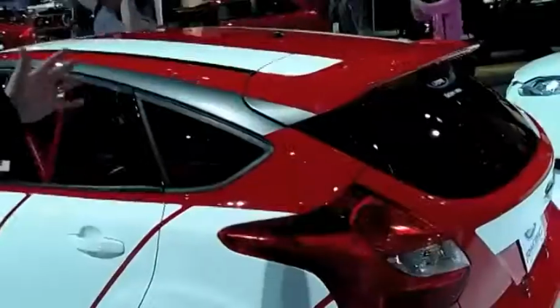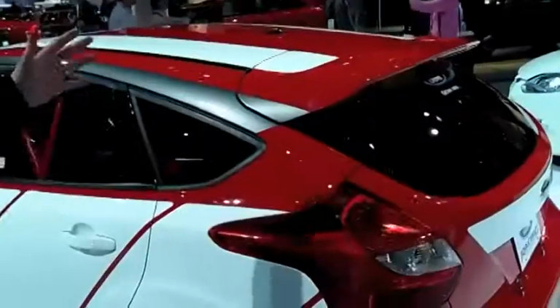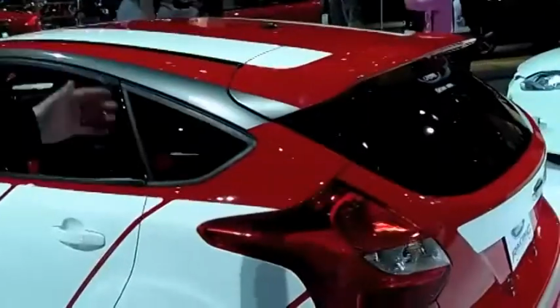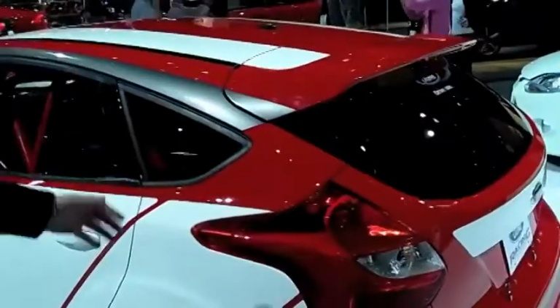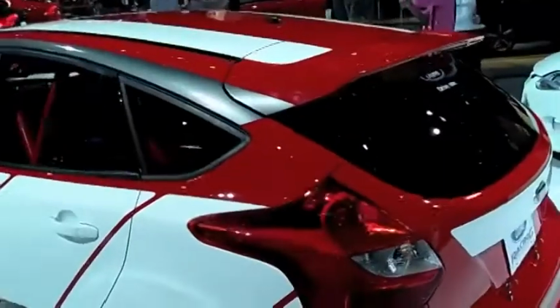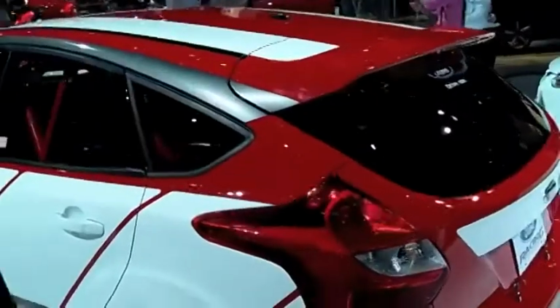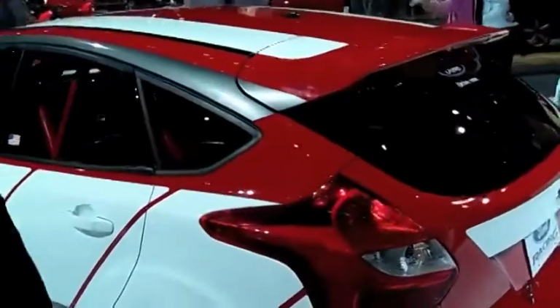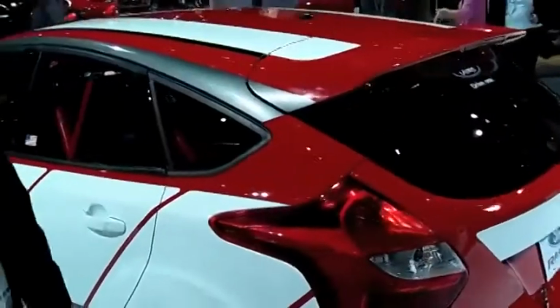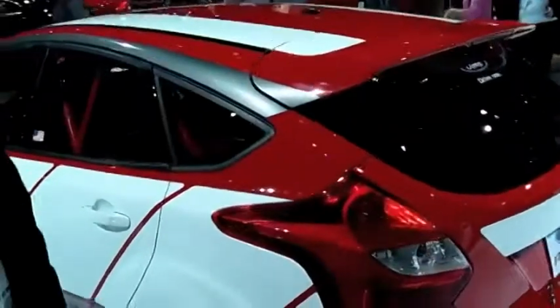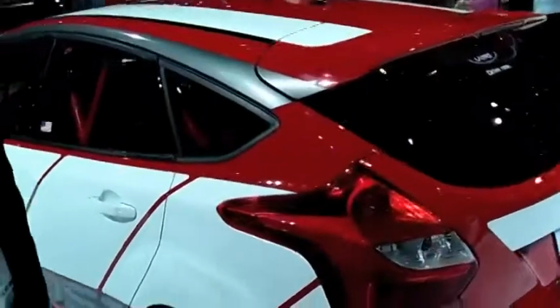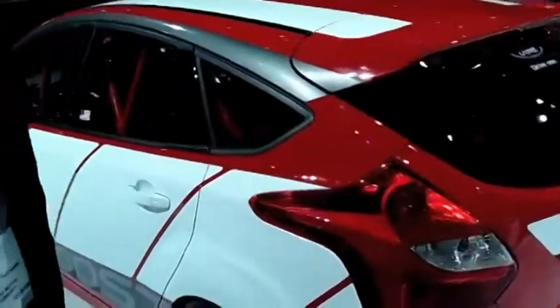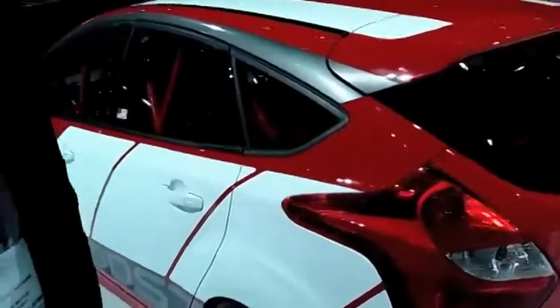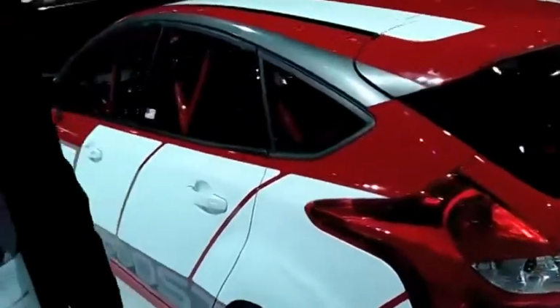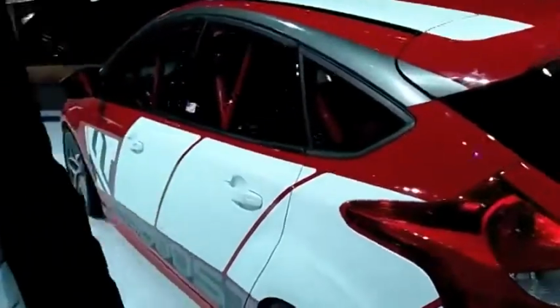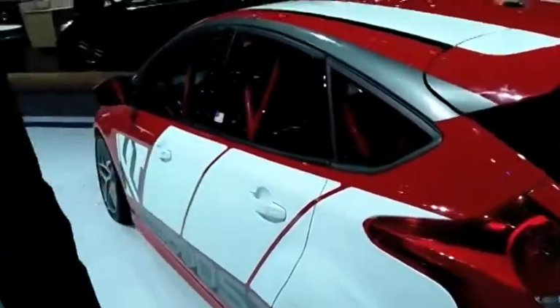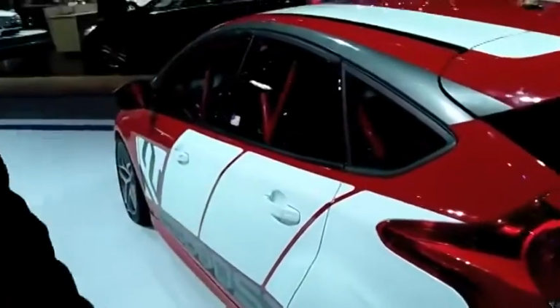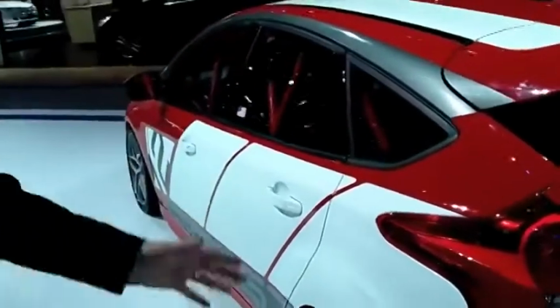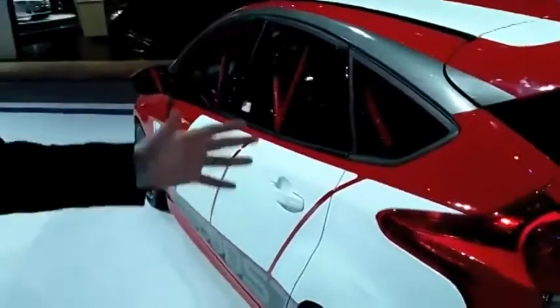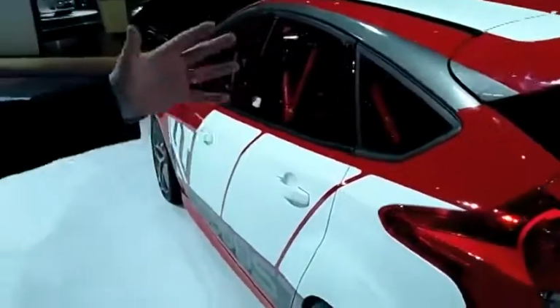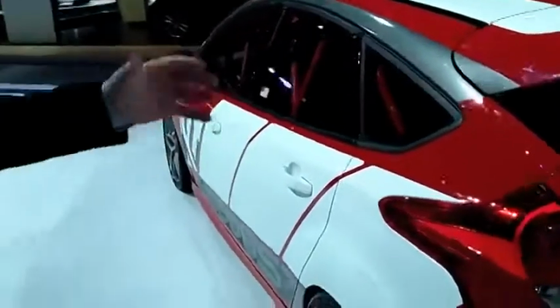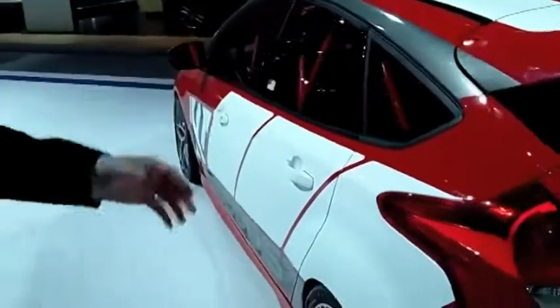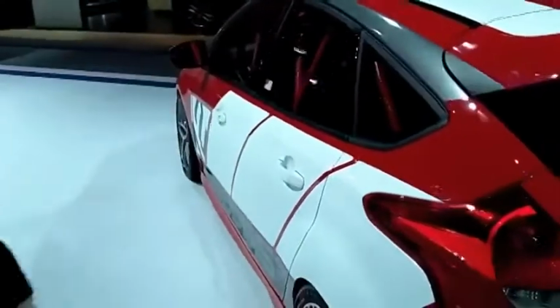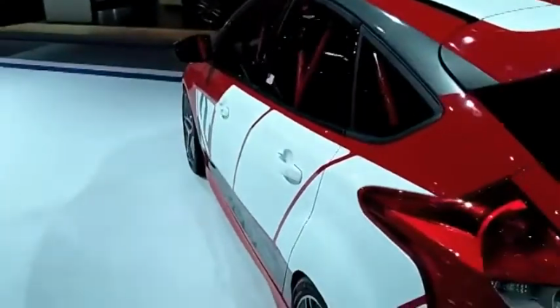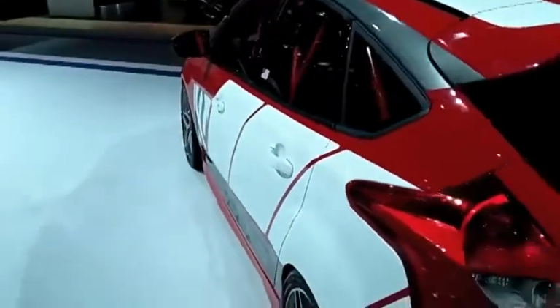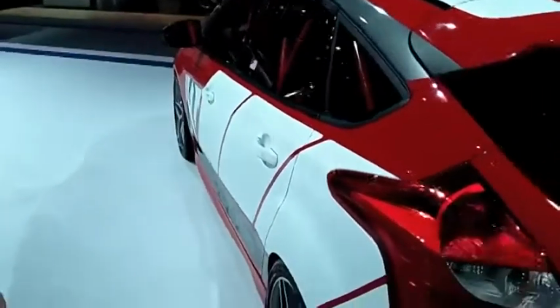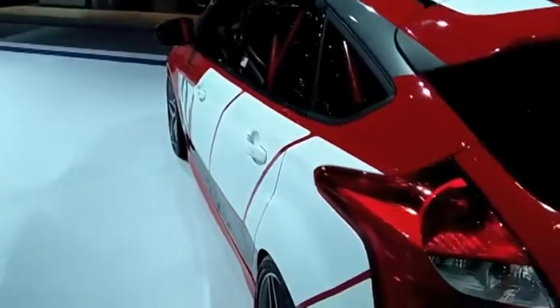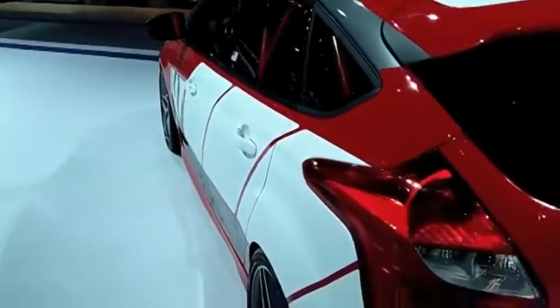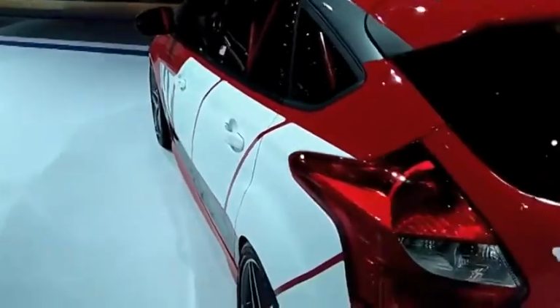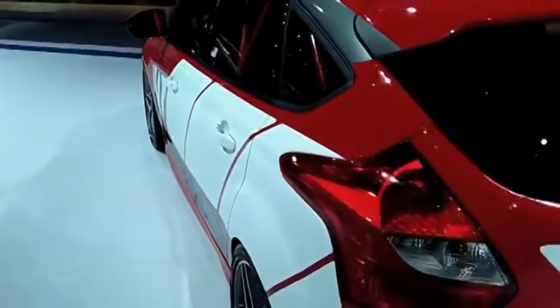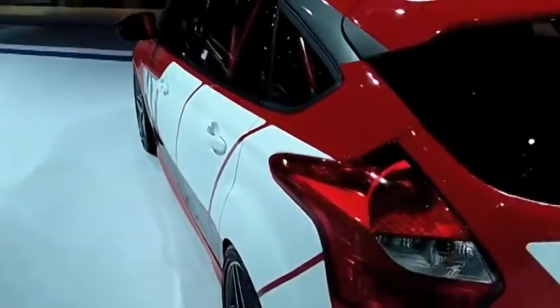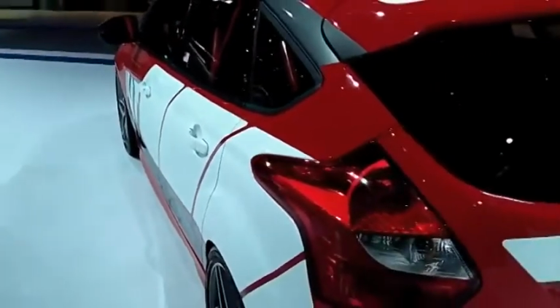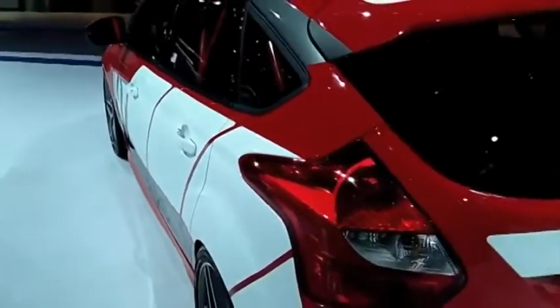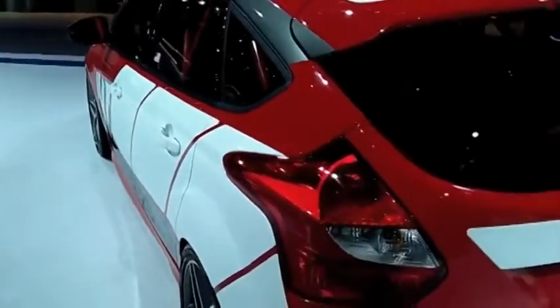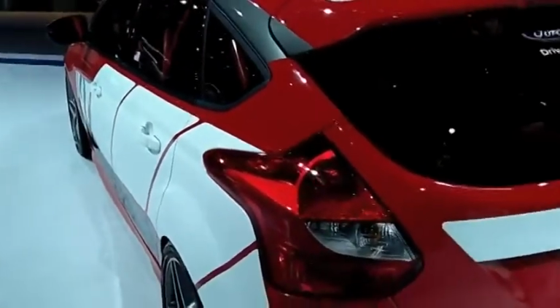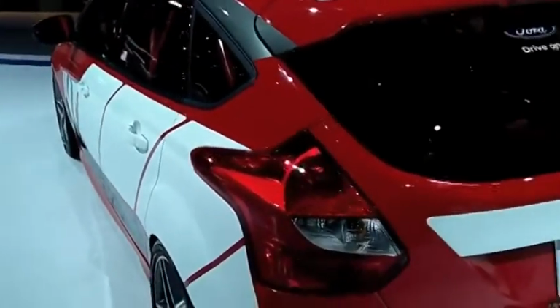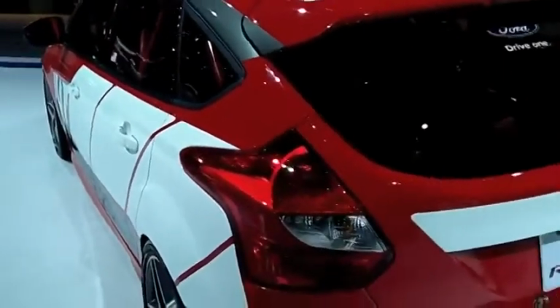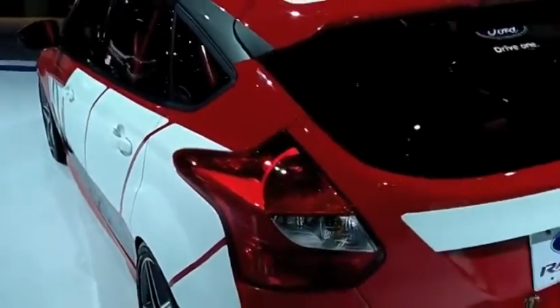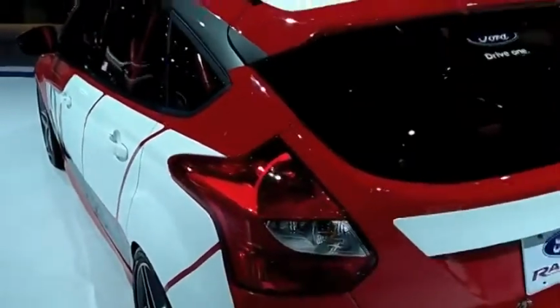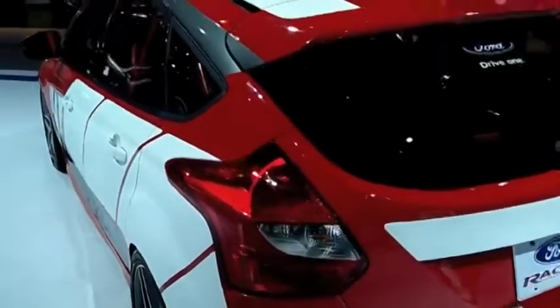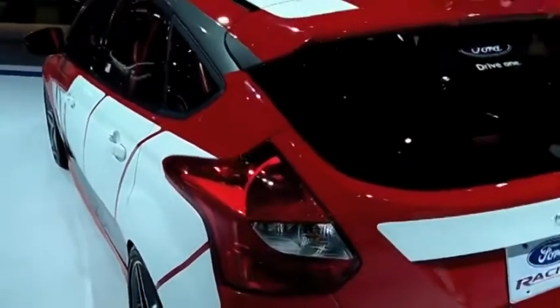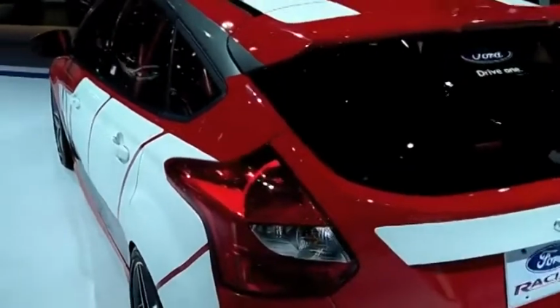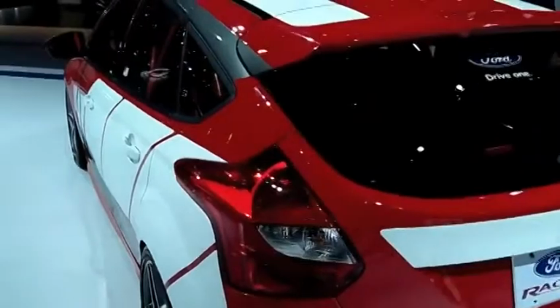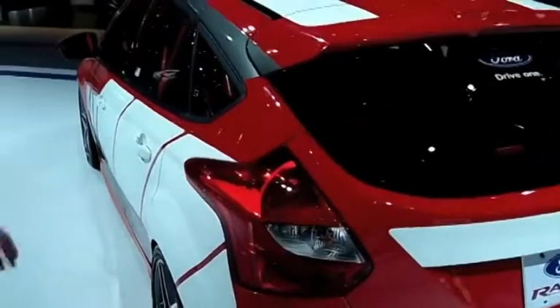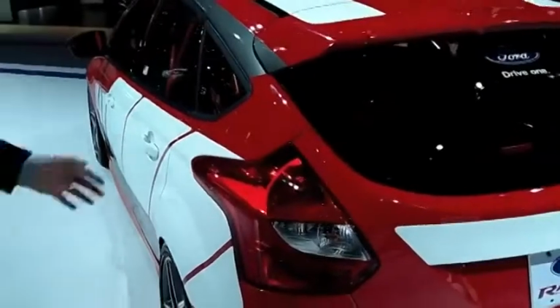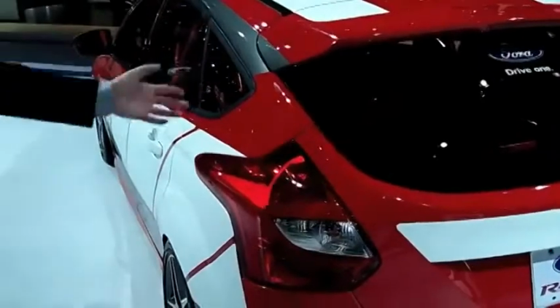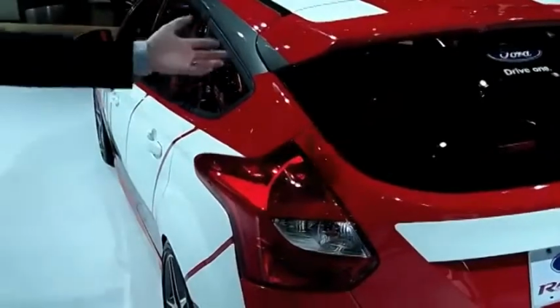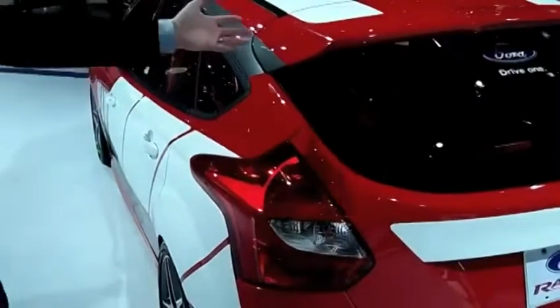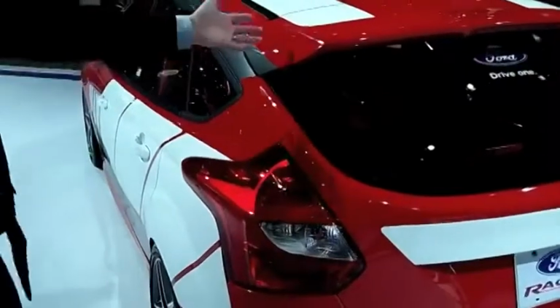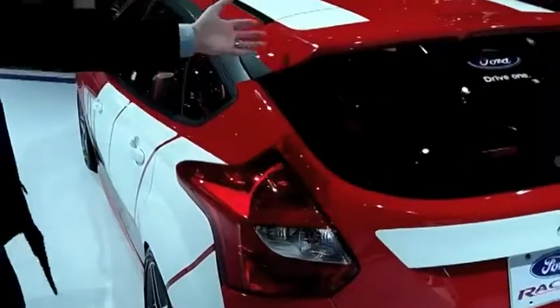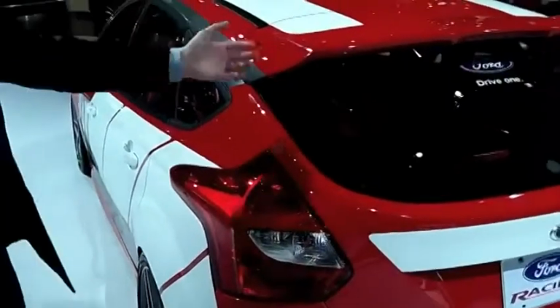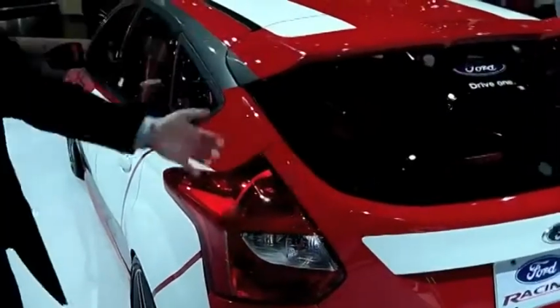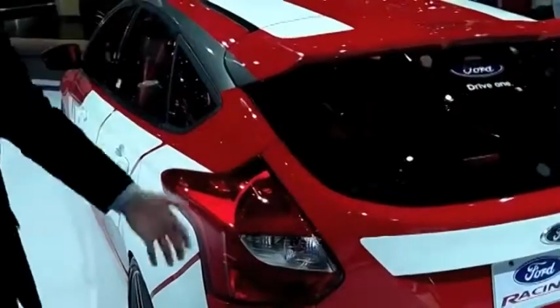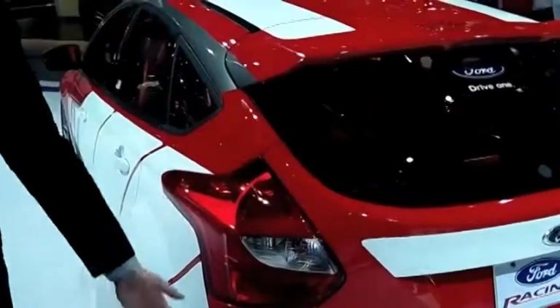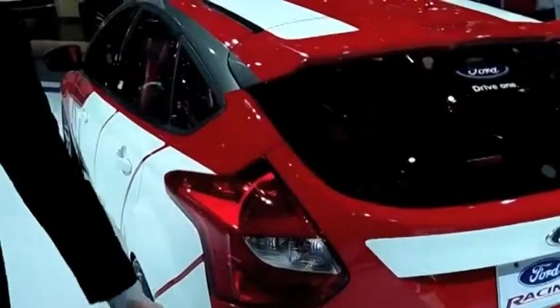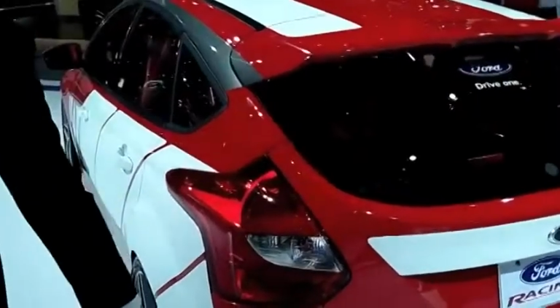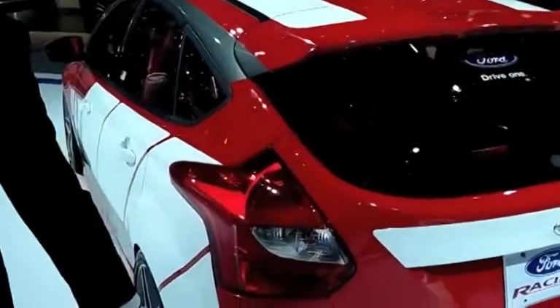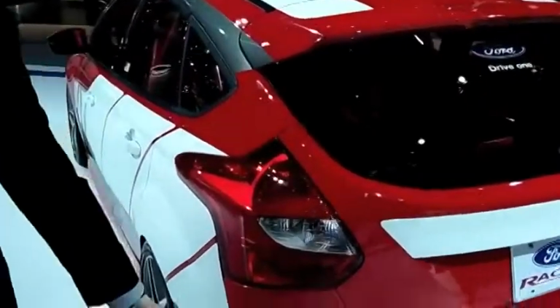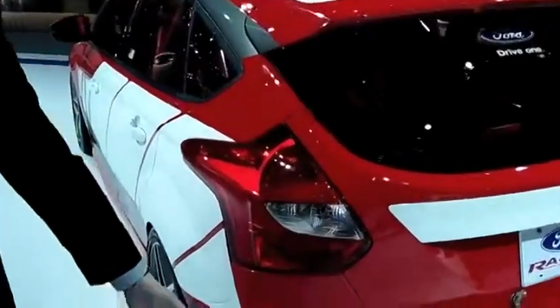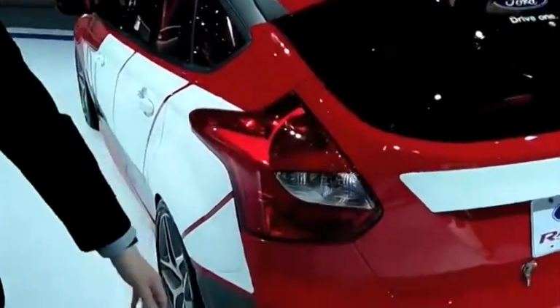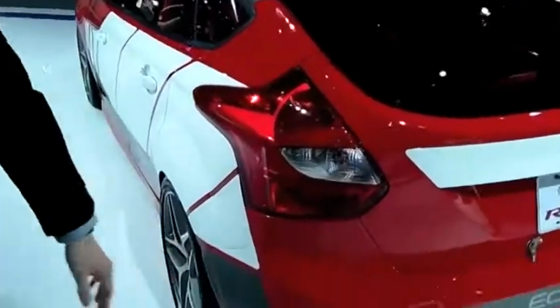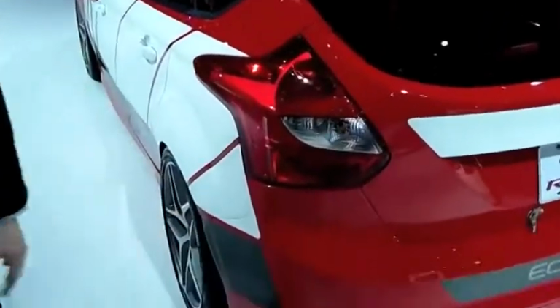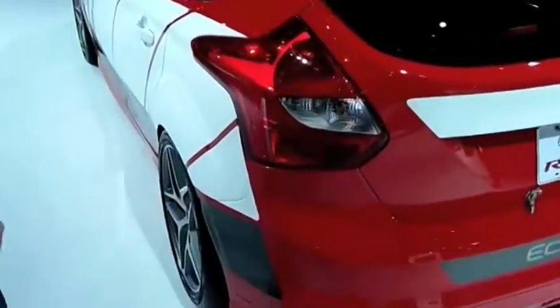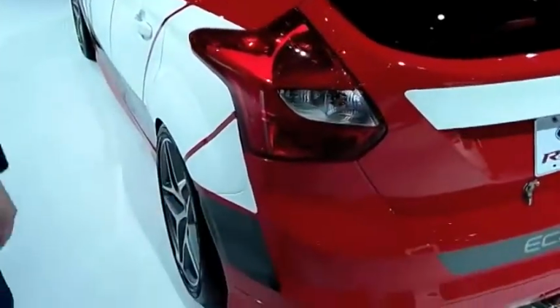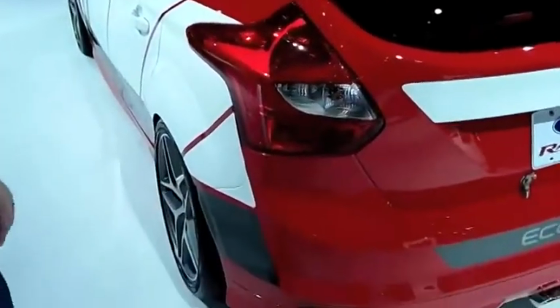The back of the car is the ST that we debuted at the Paris Auto Show. It has the ST wing and the ST body kit.